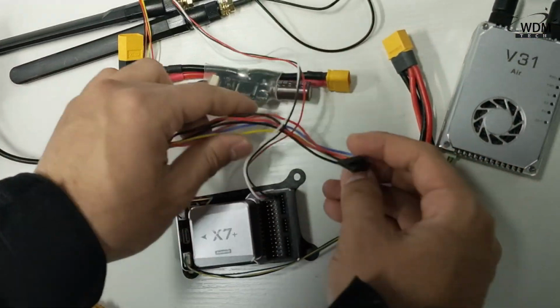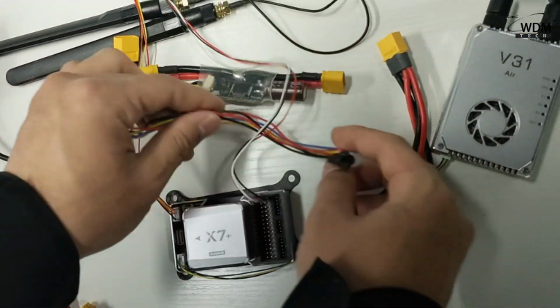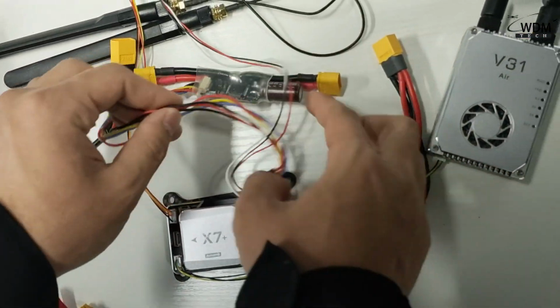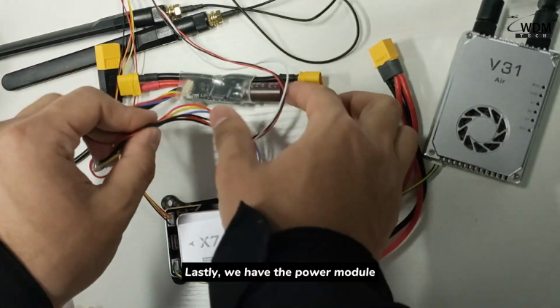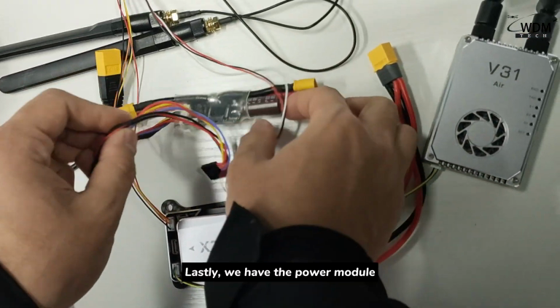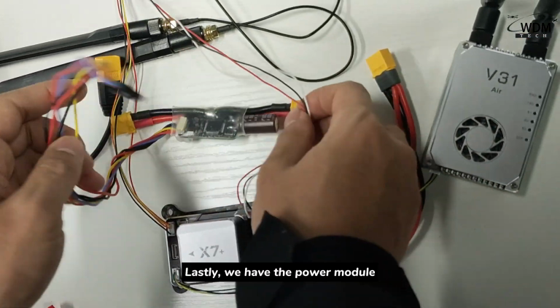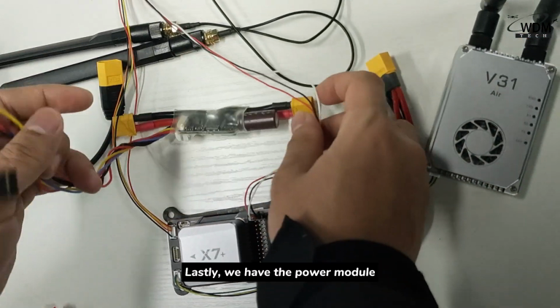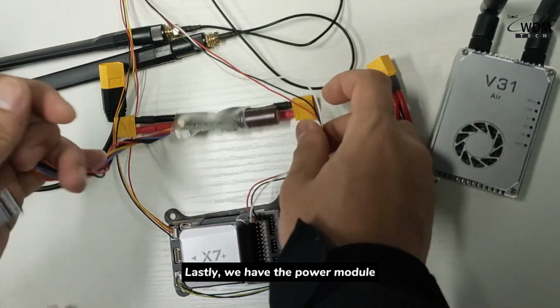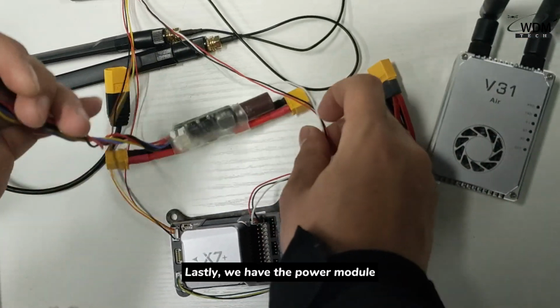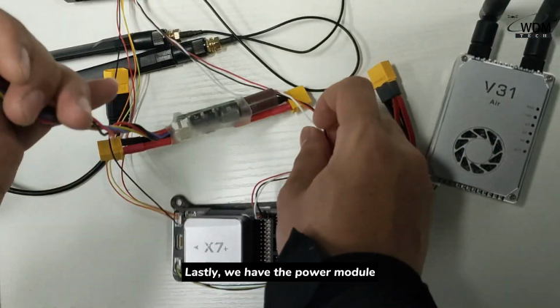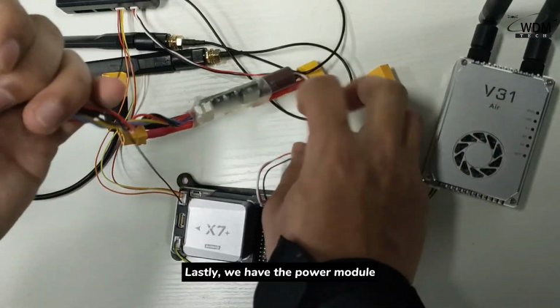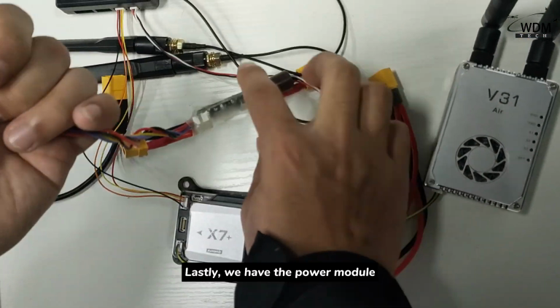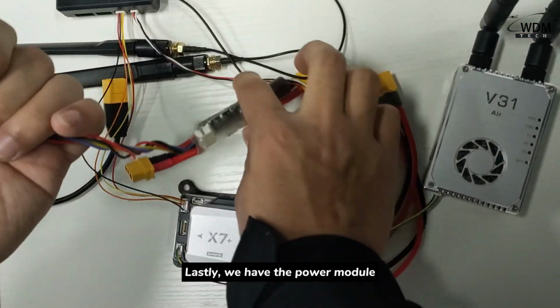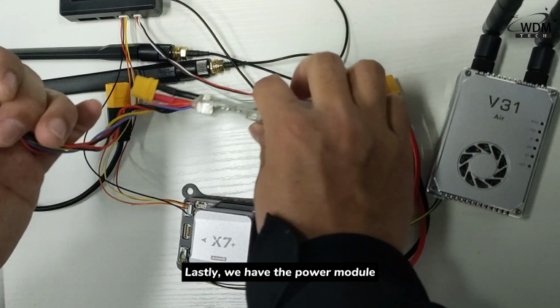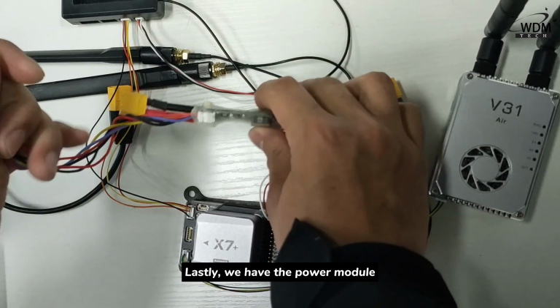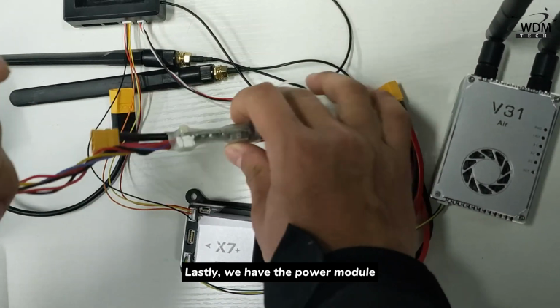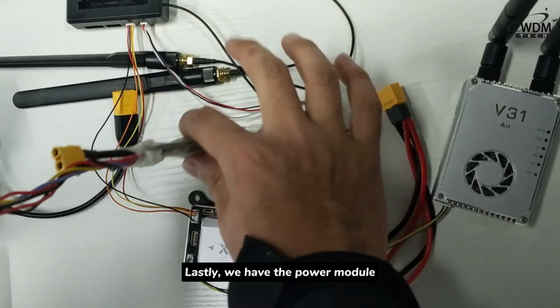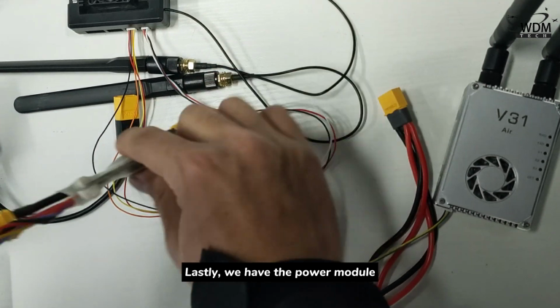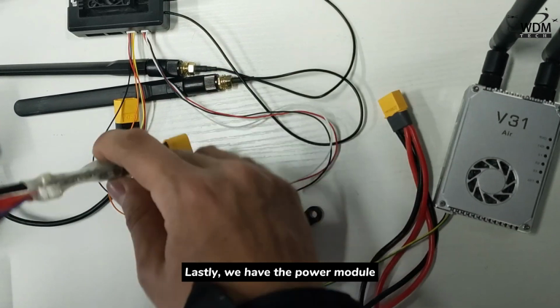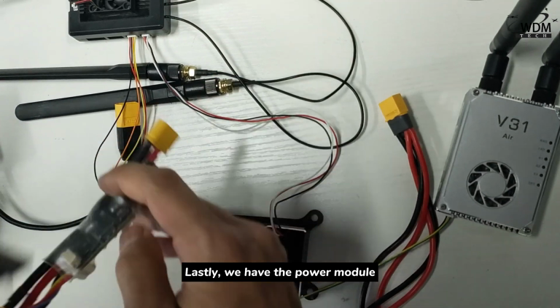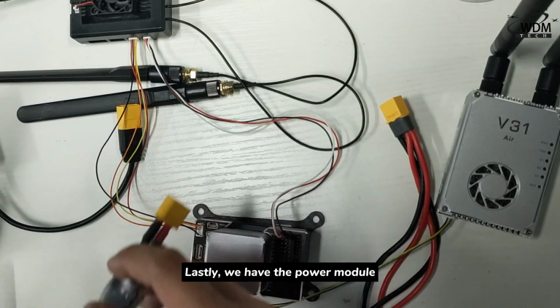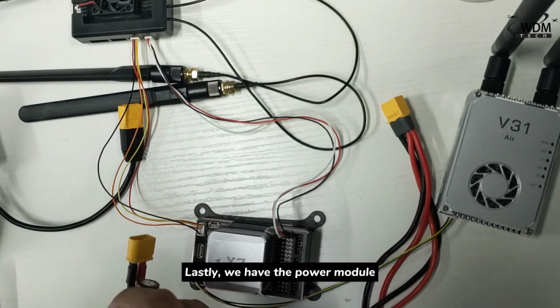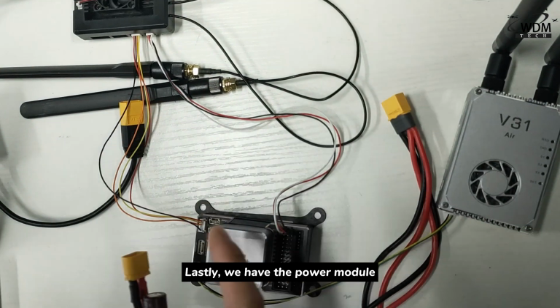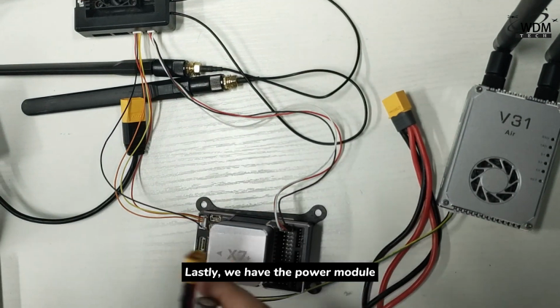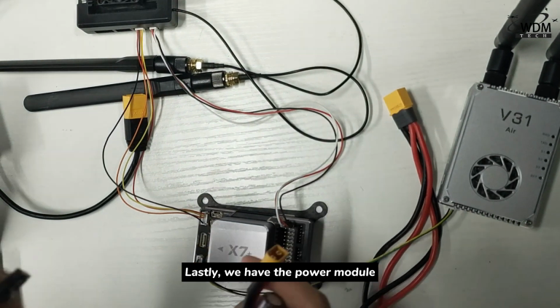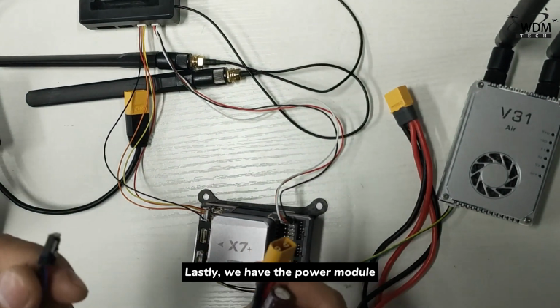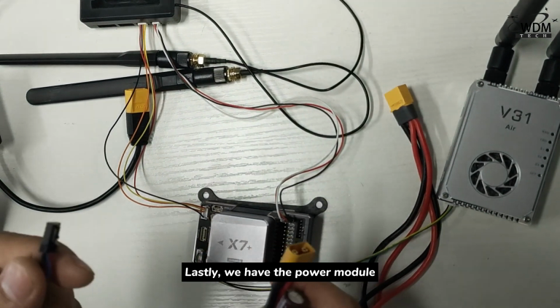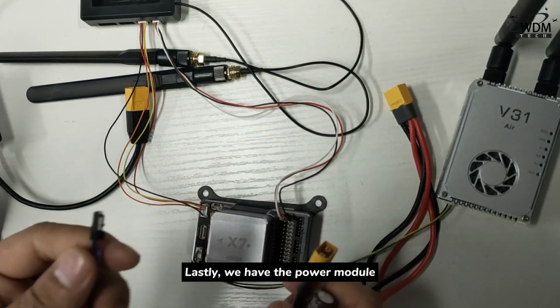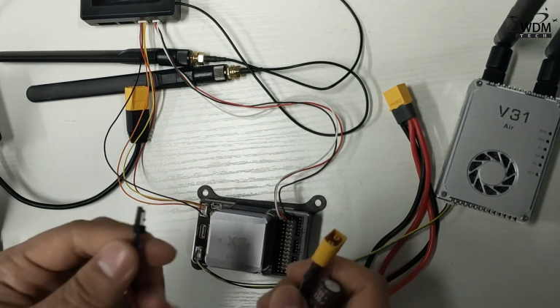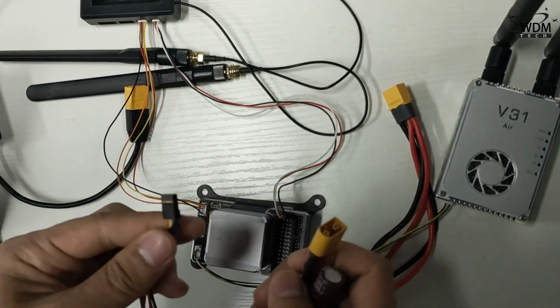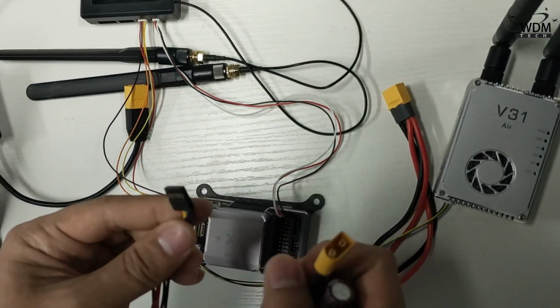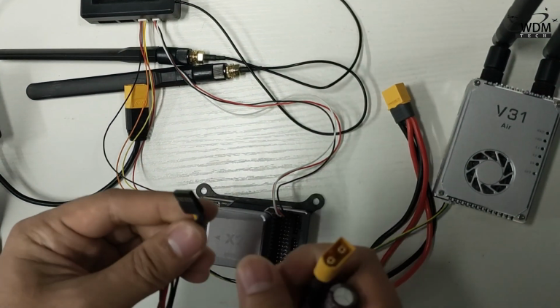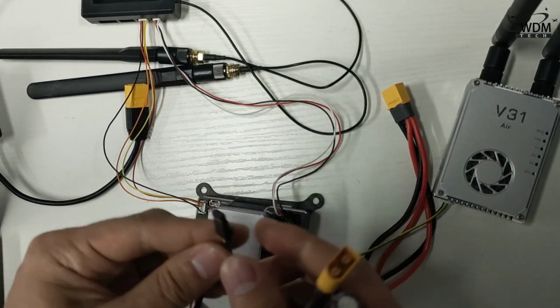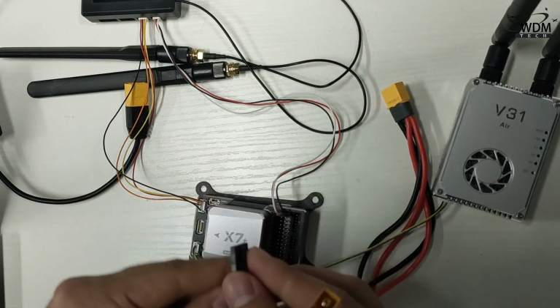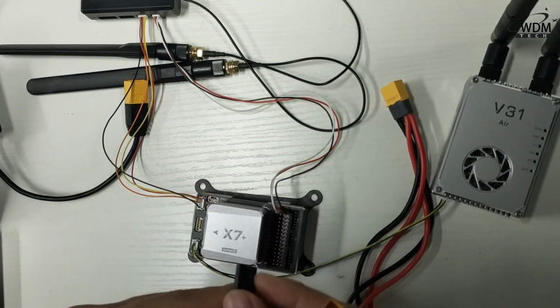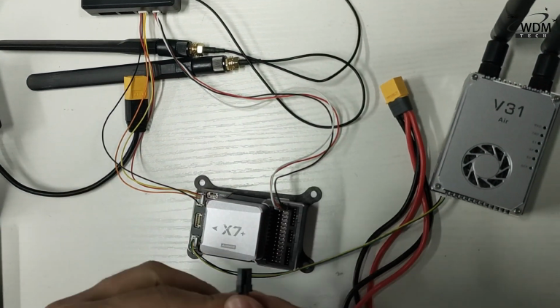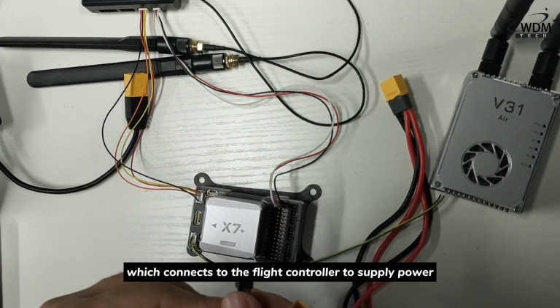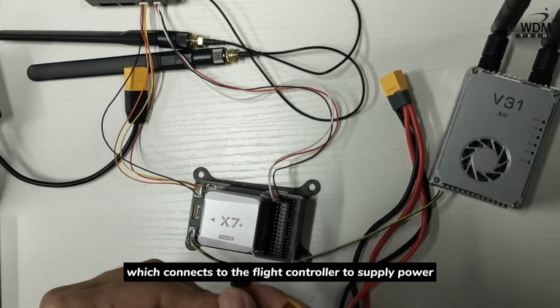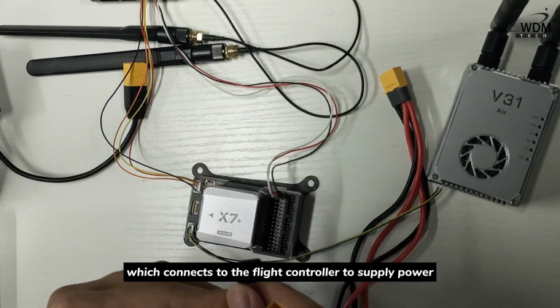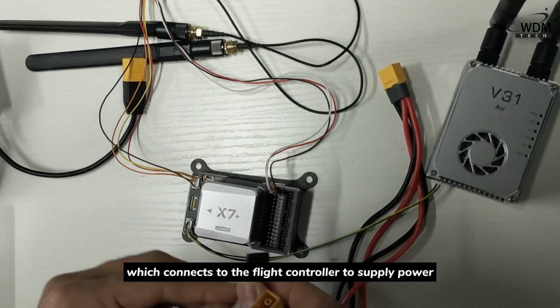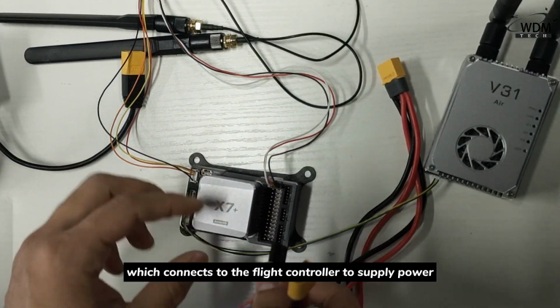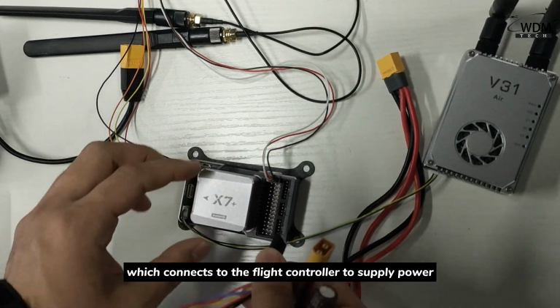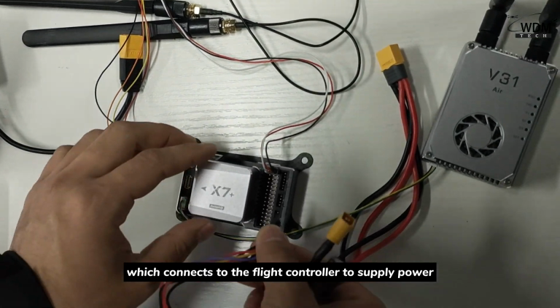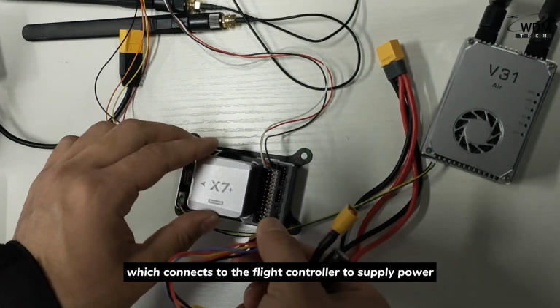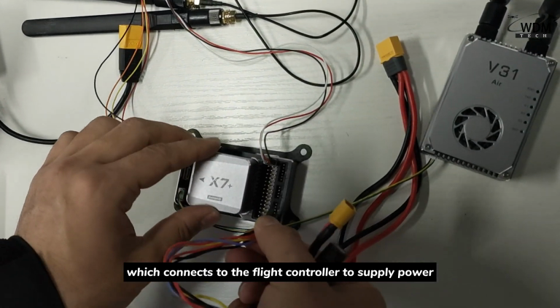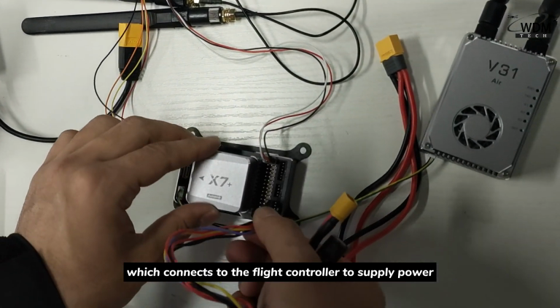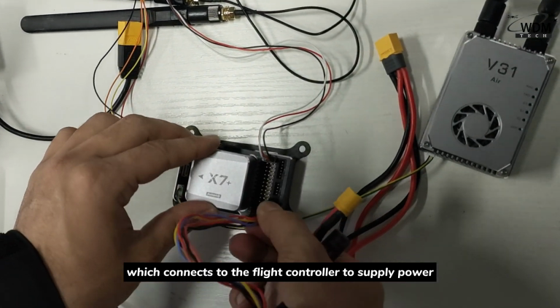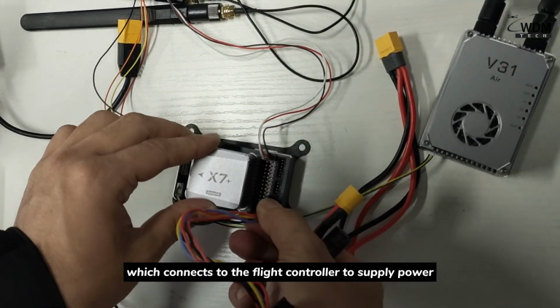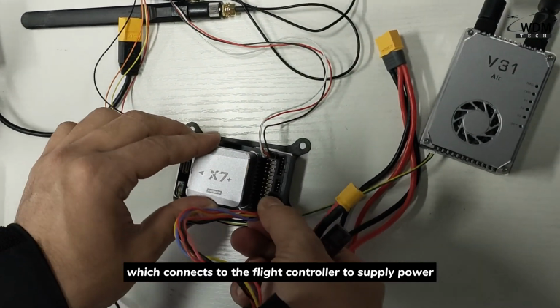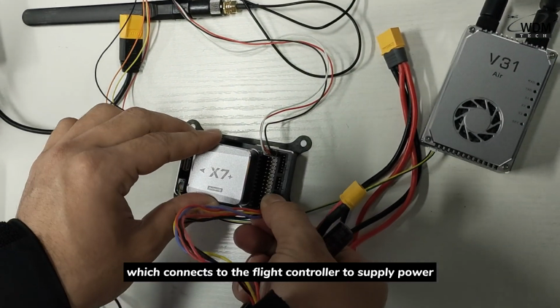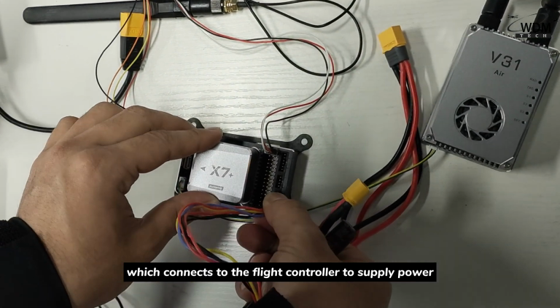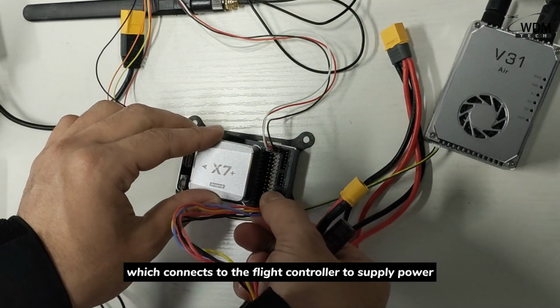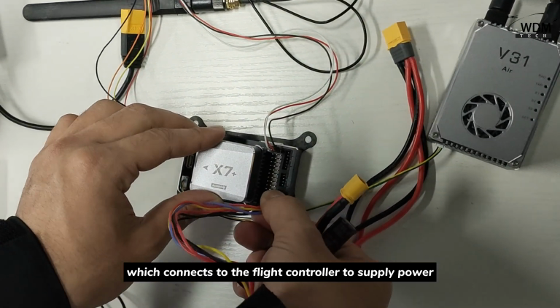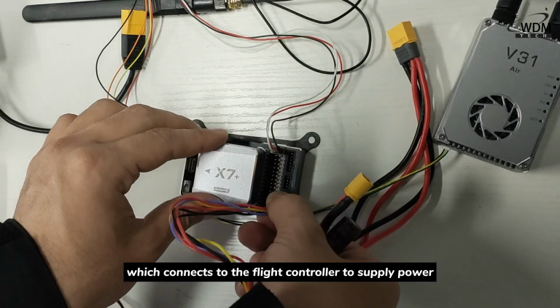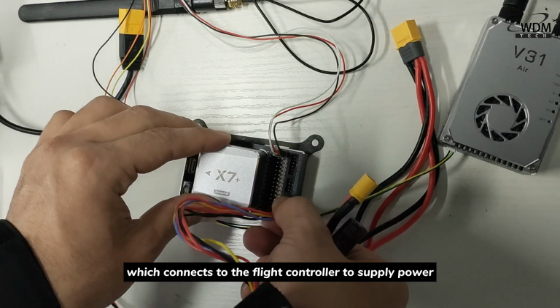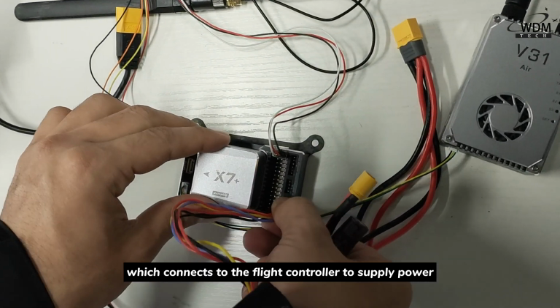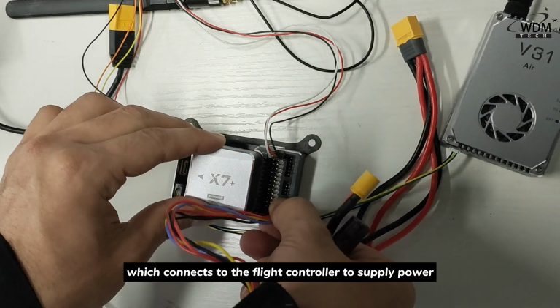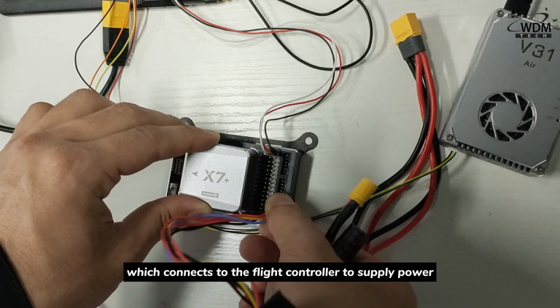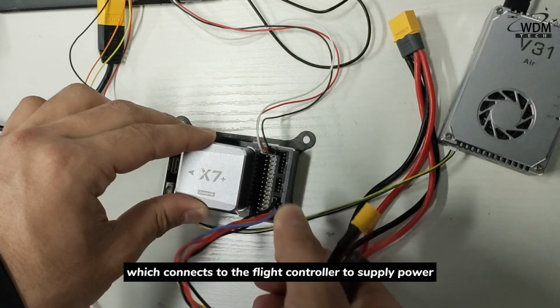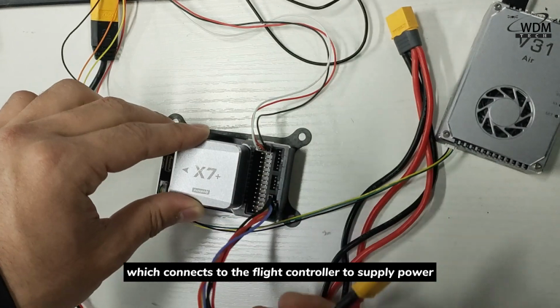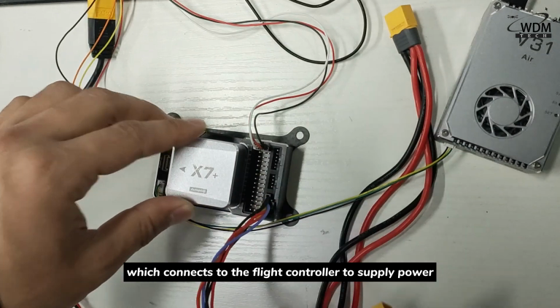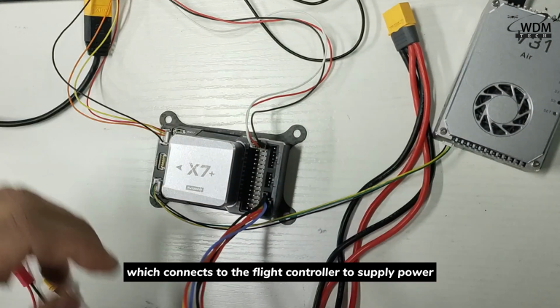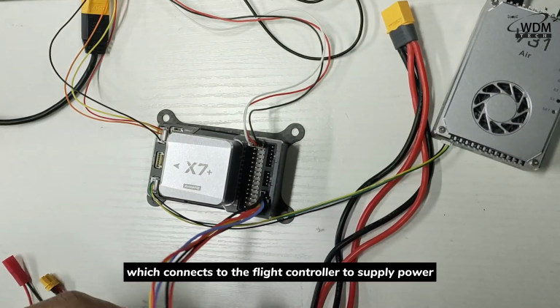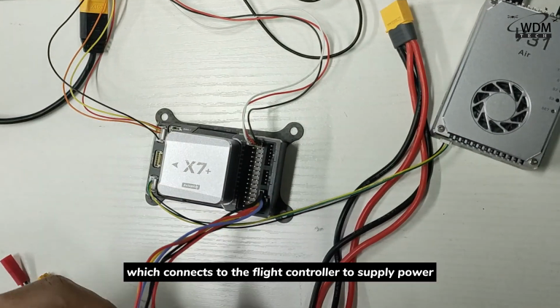Lastly, we have the power module, which connects to the fly controller to supply power.